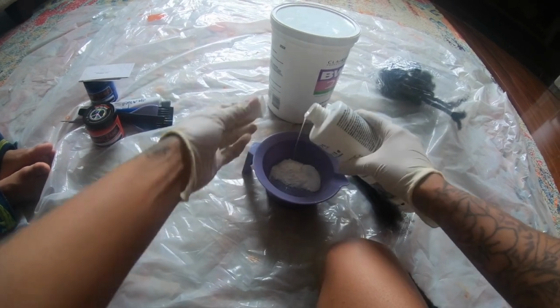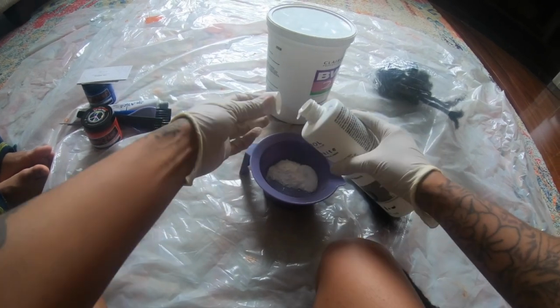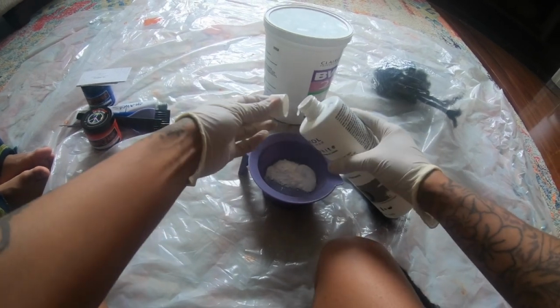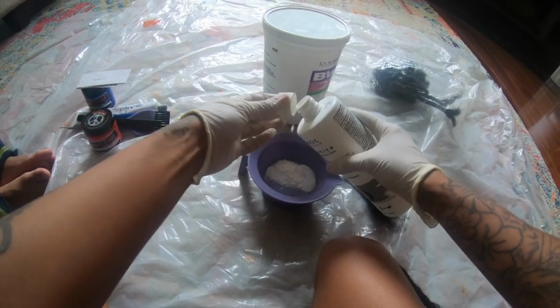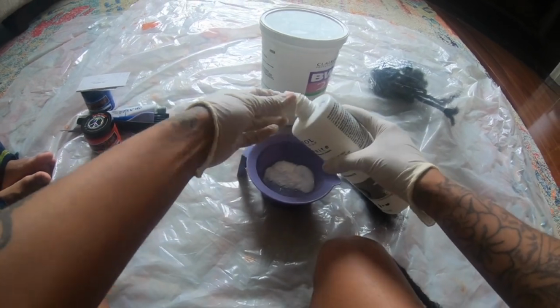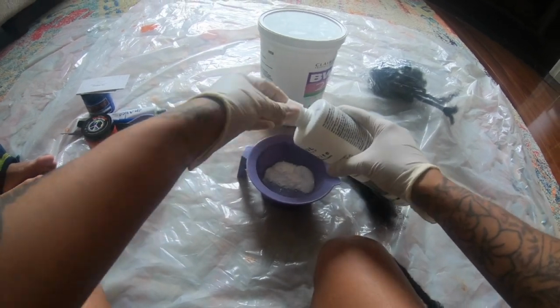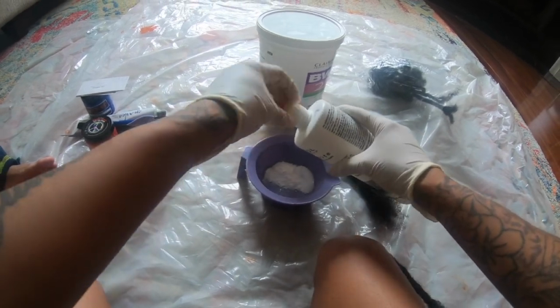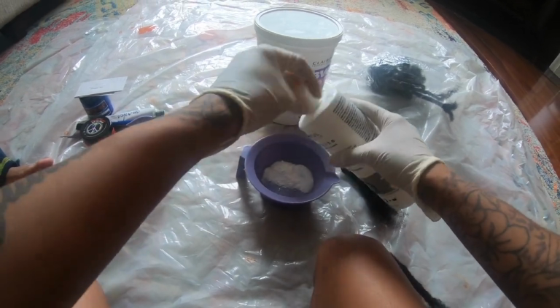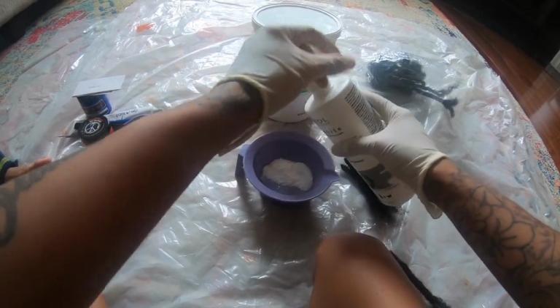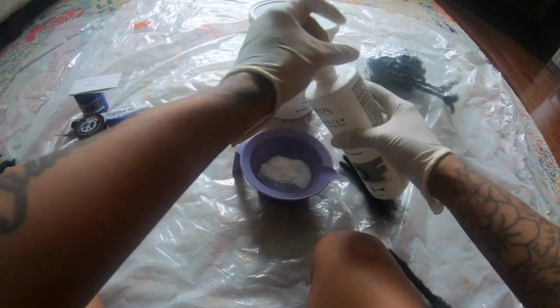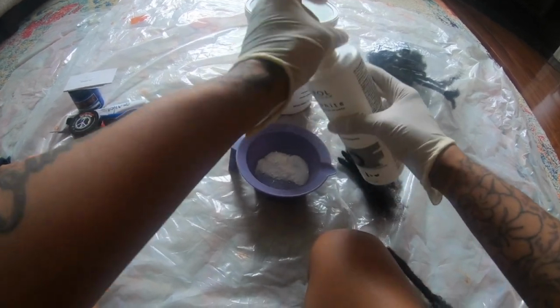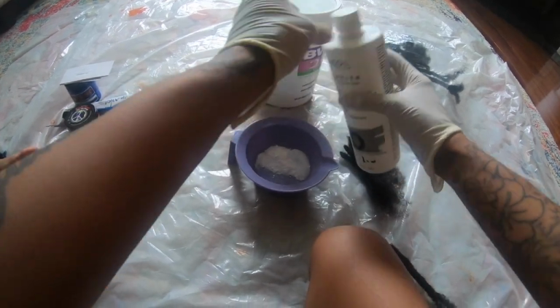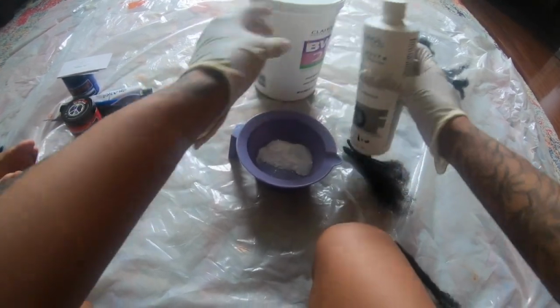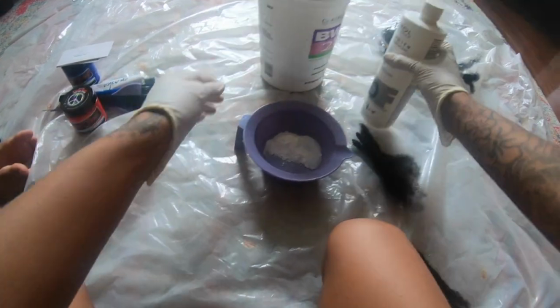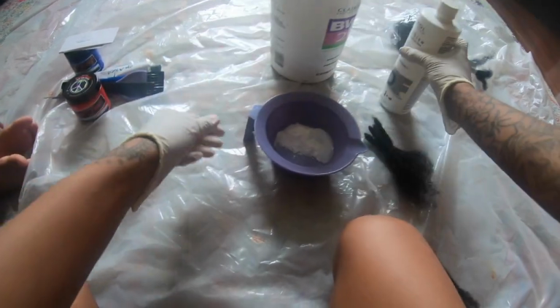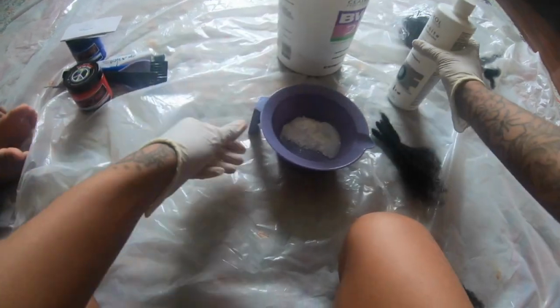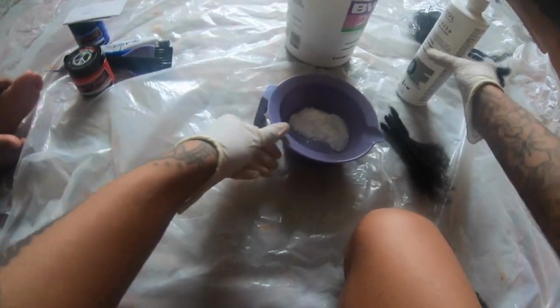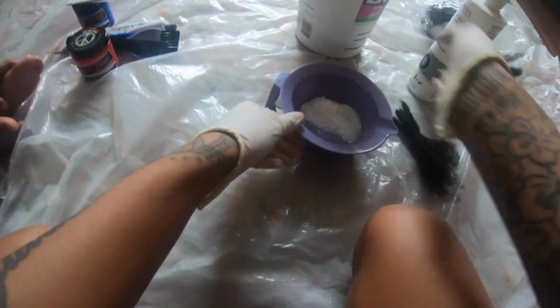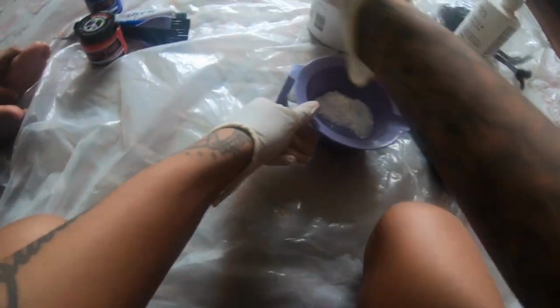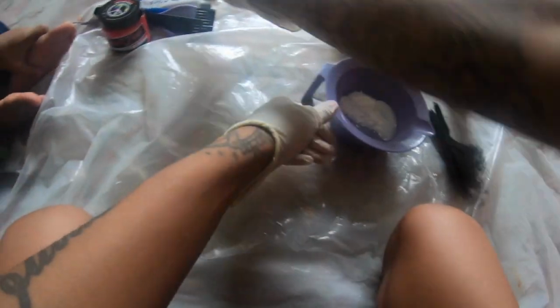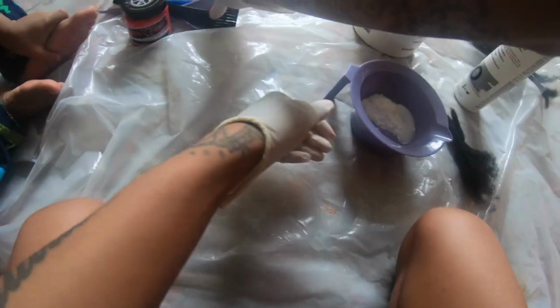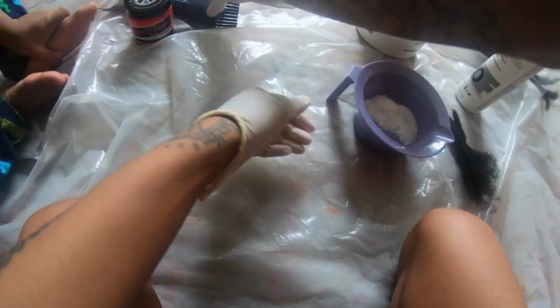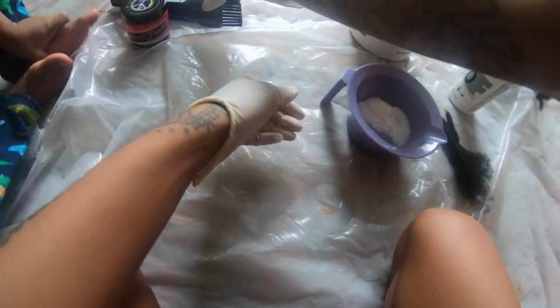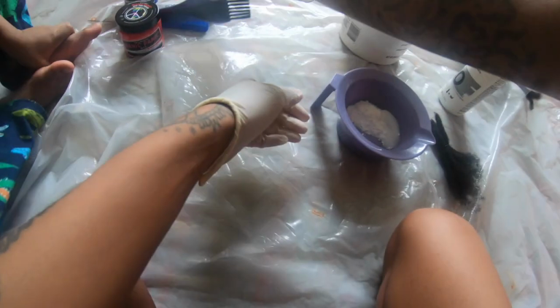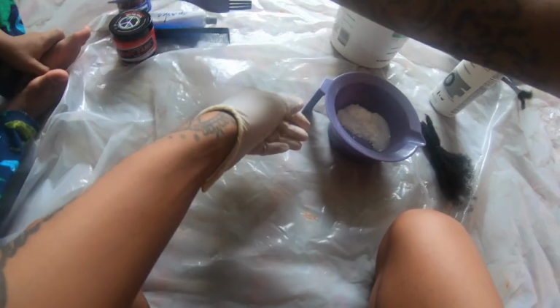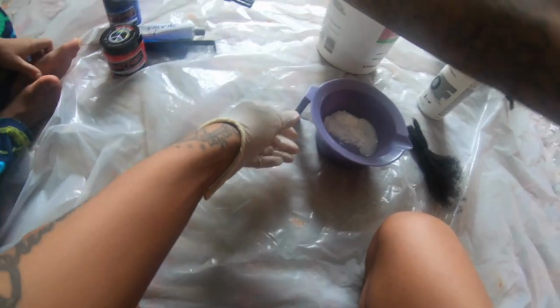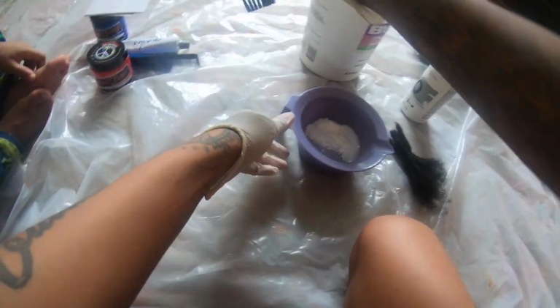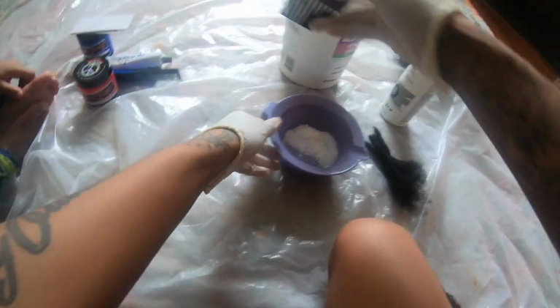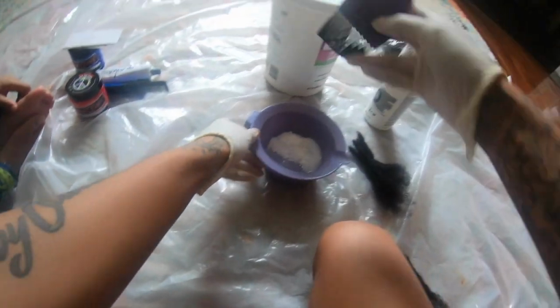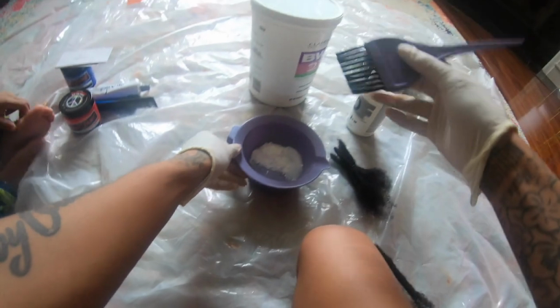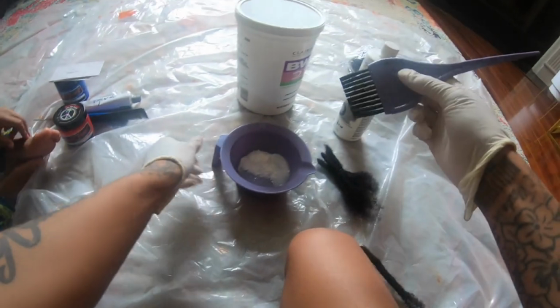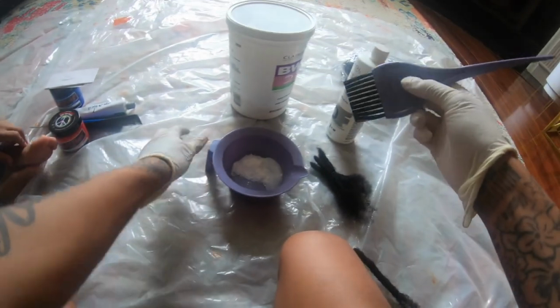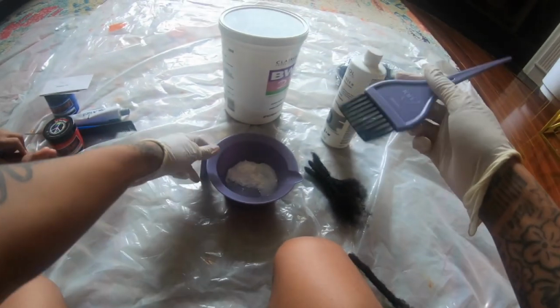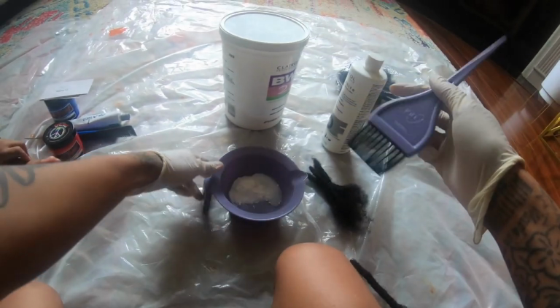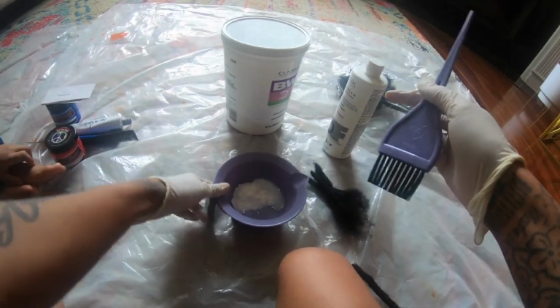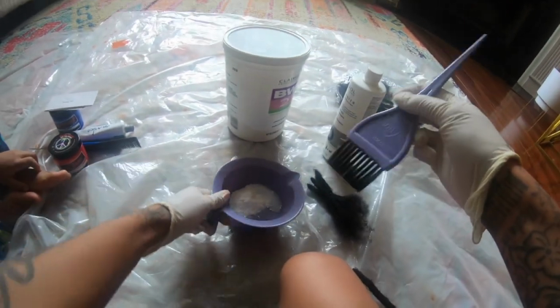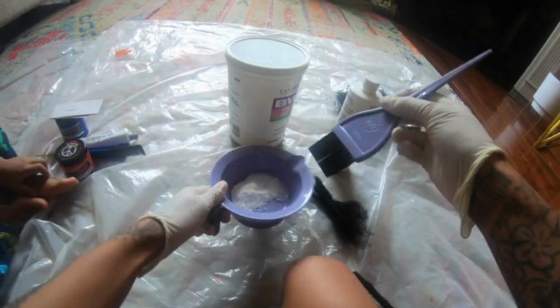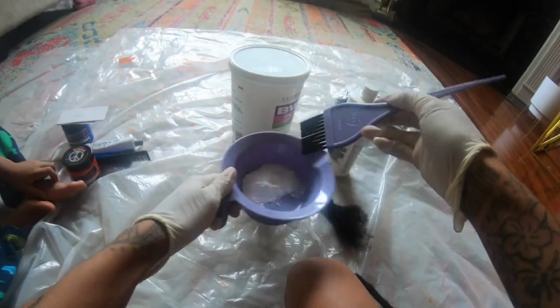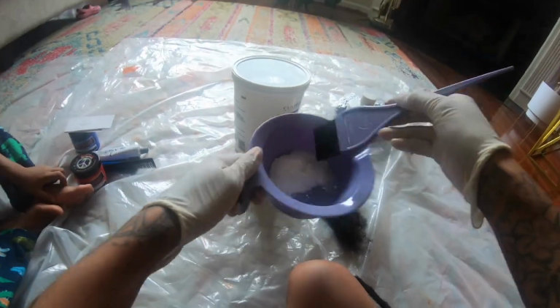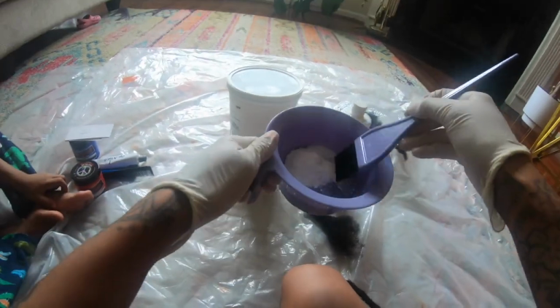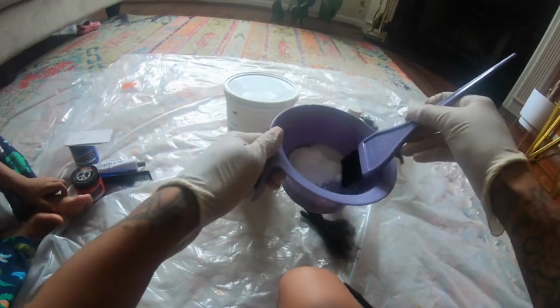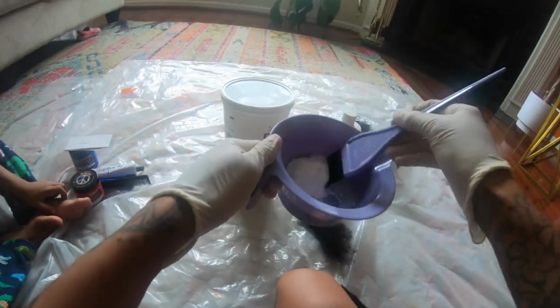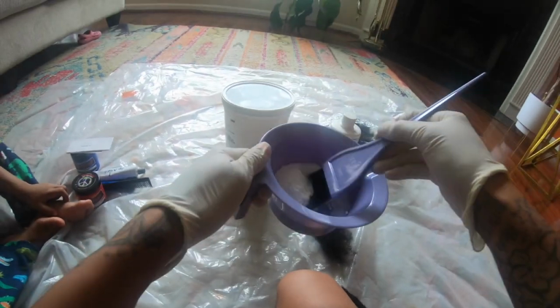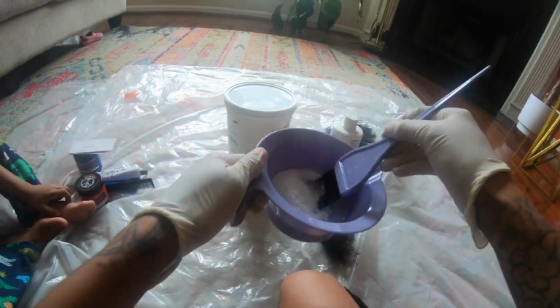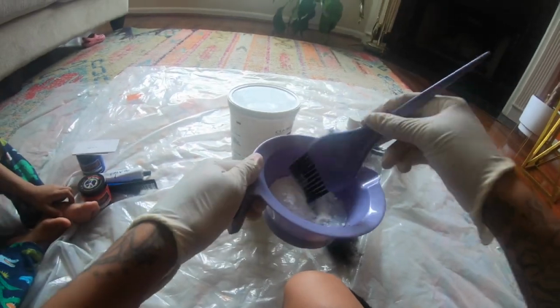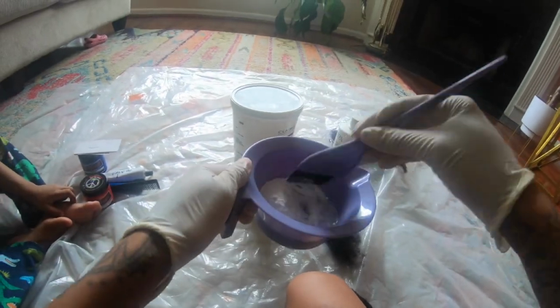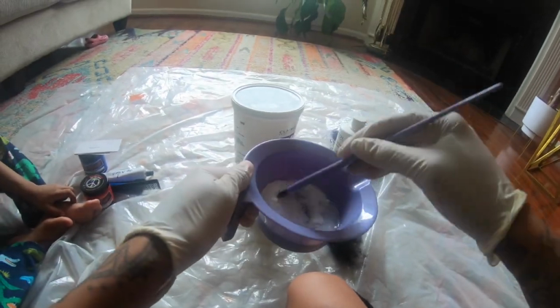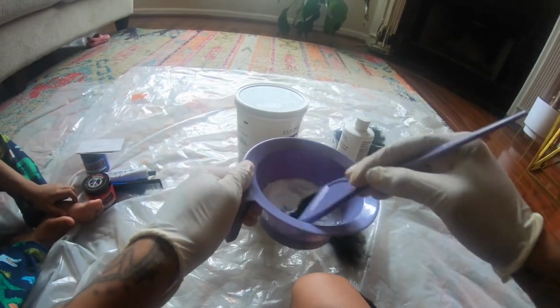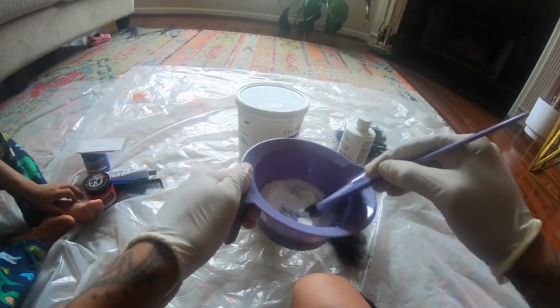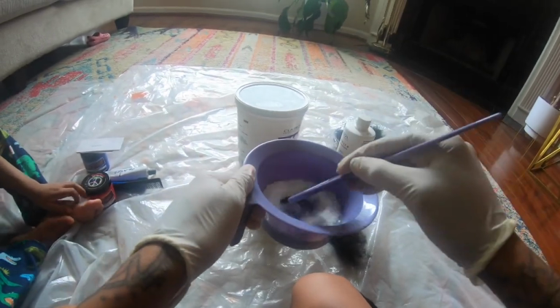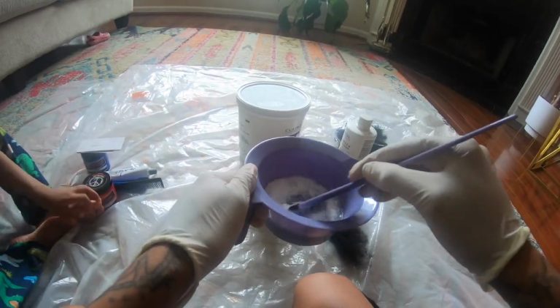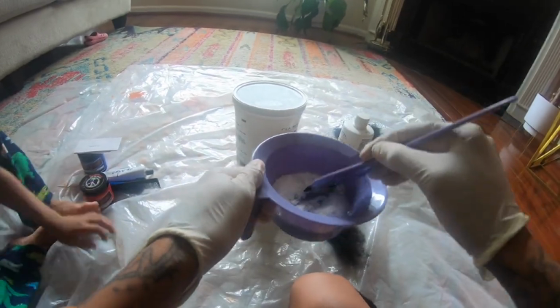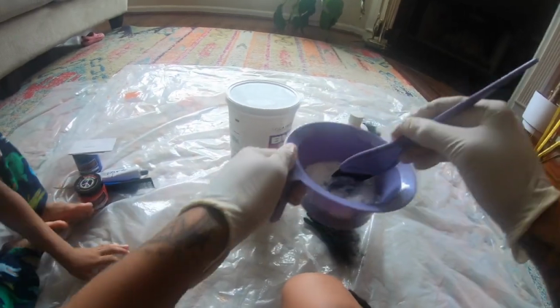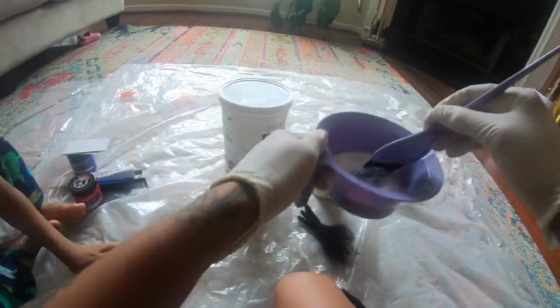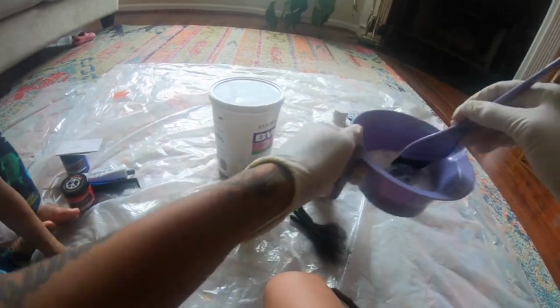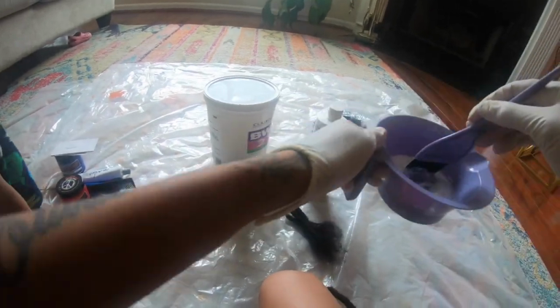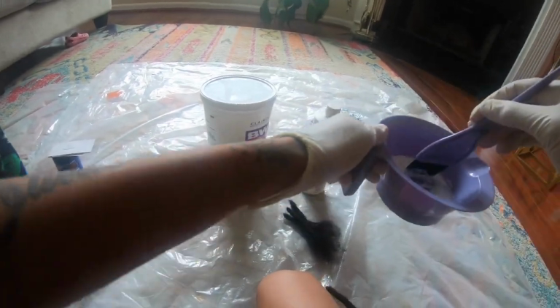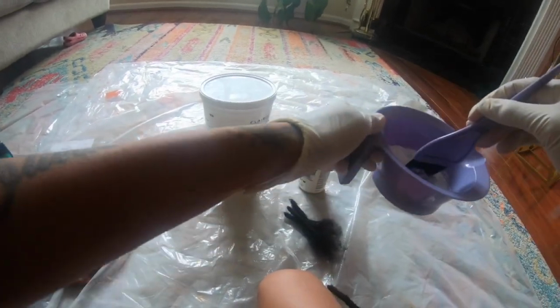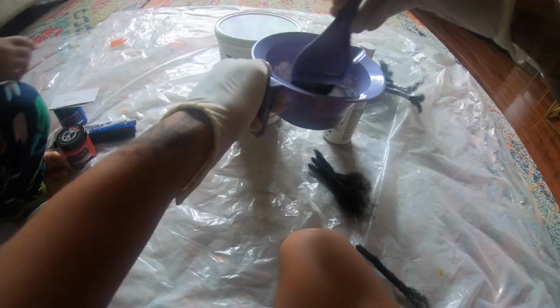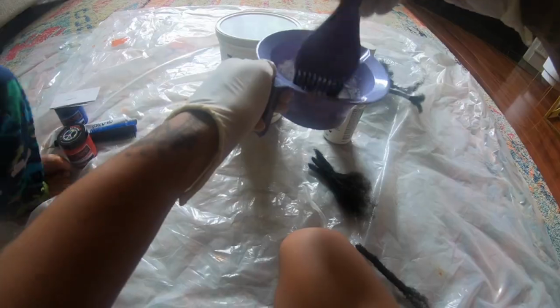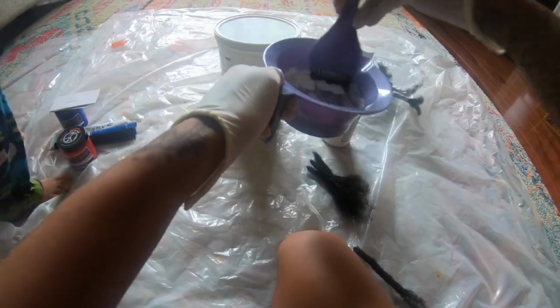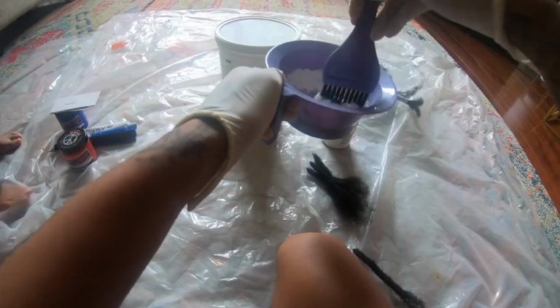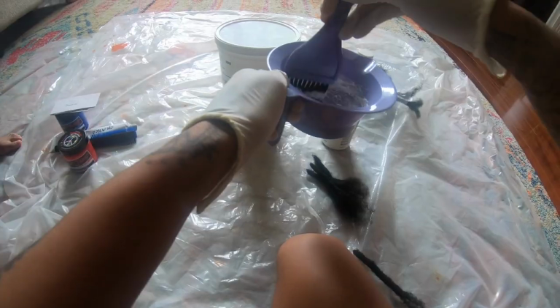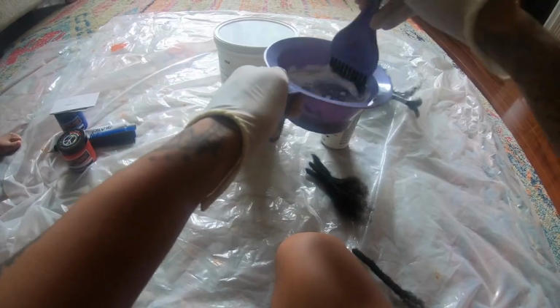I will recommend doing a strand test before bleaching your hair or anybody else's hair, just to make sure that your hair takes the color.